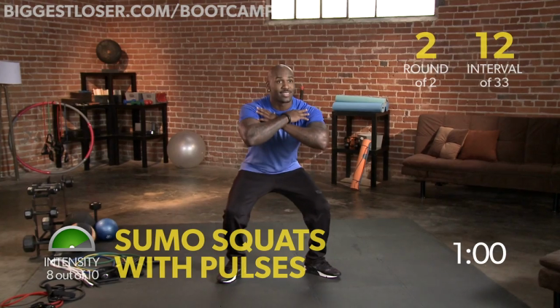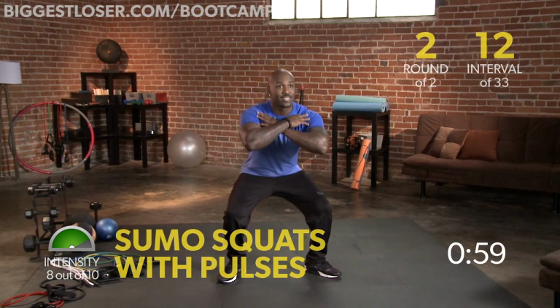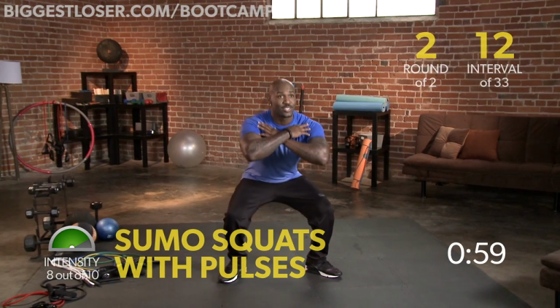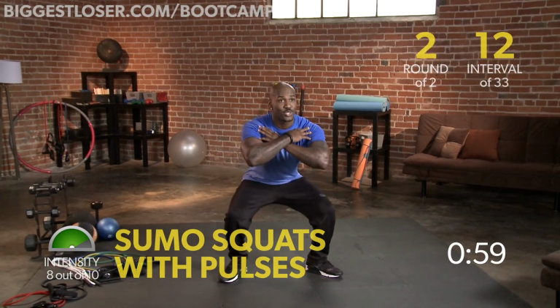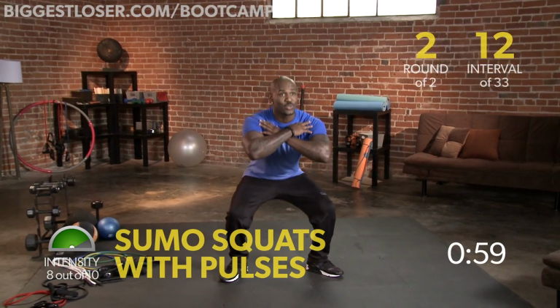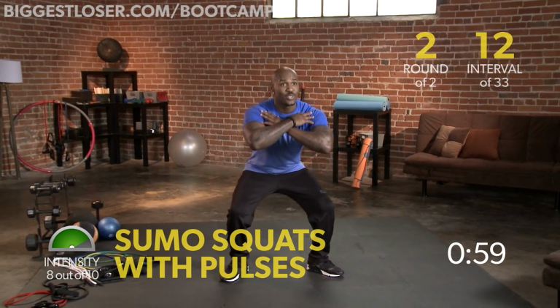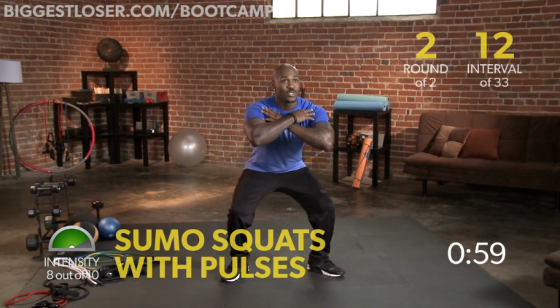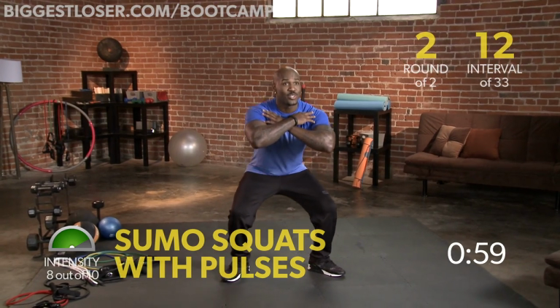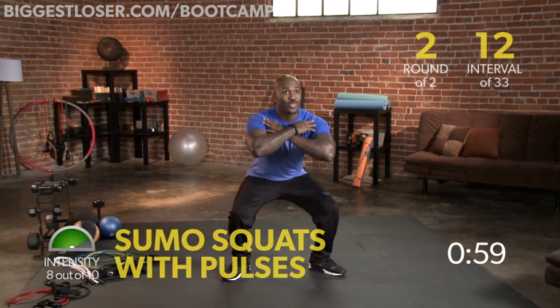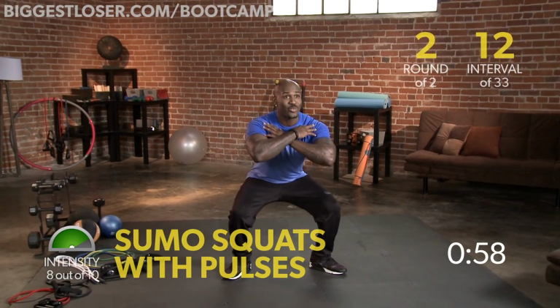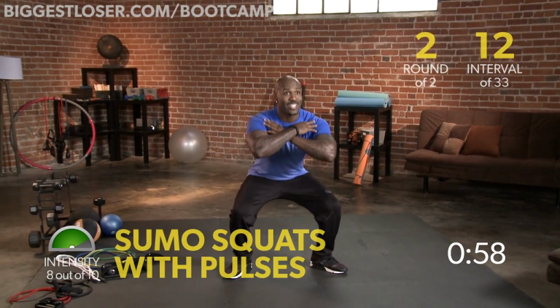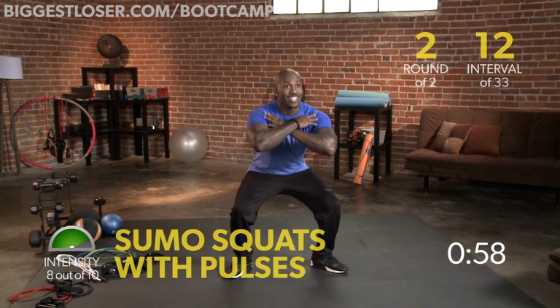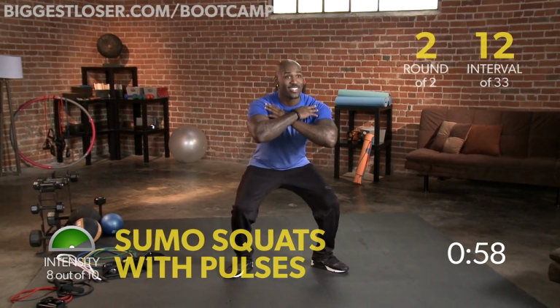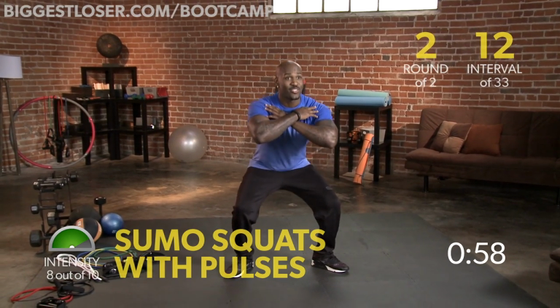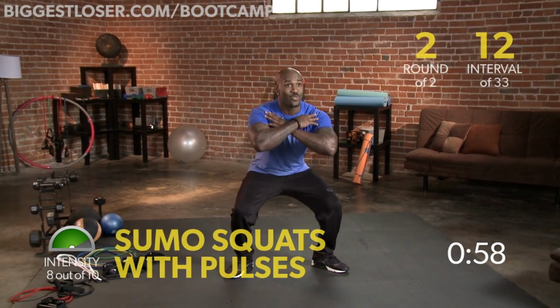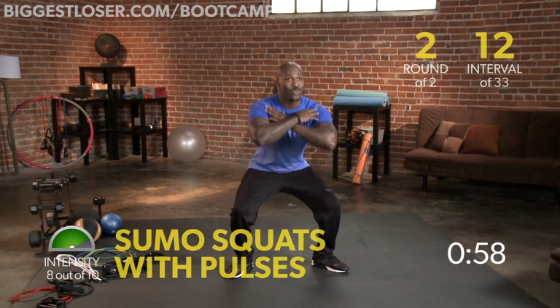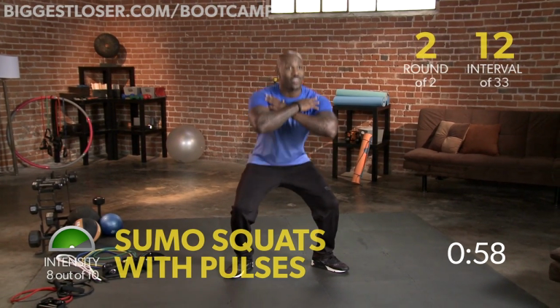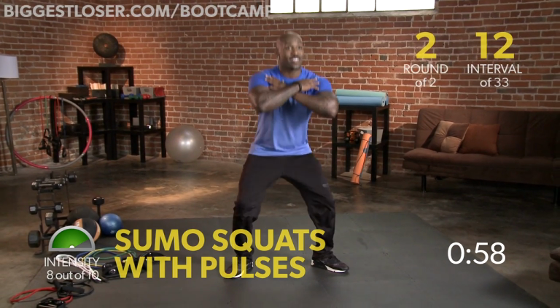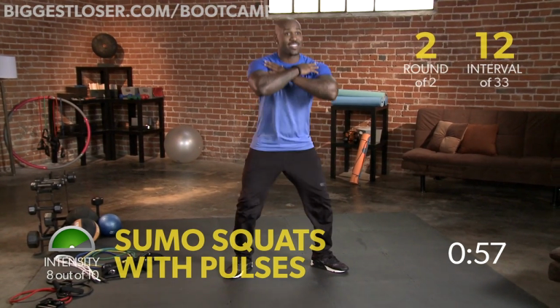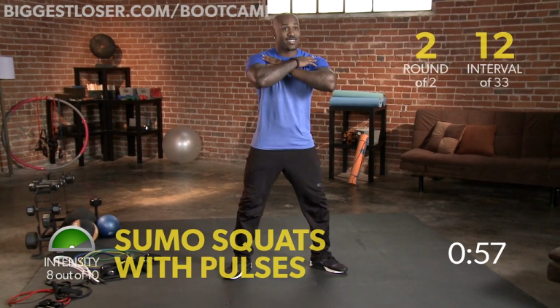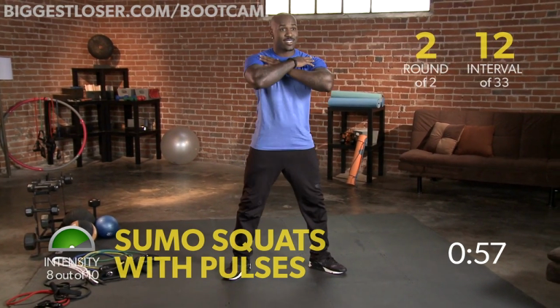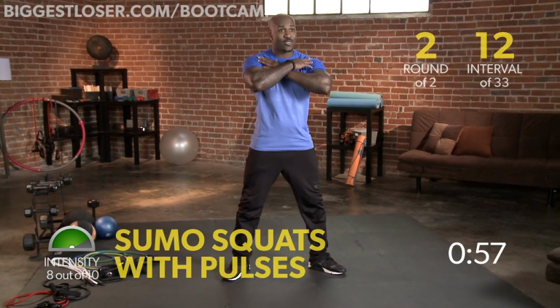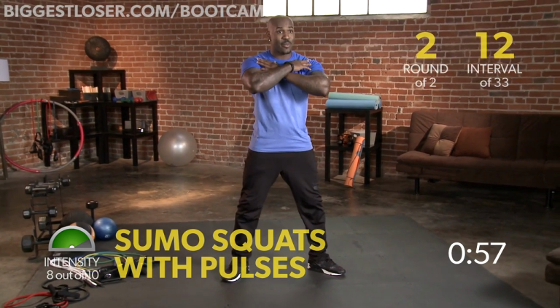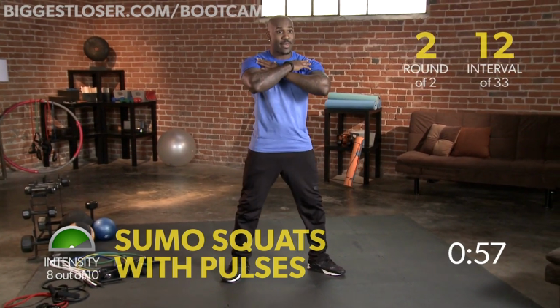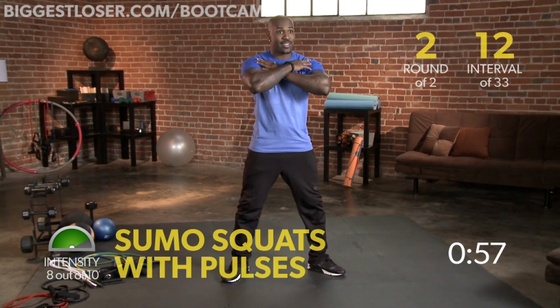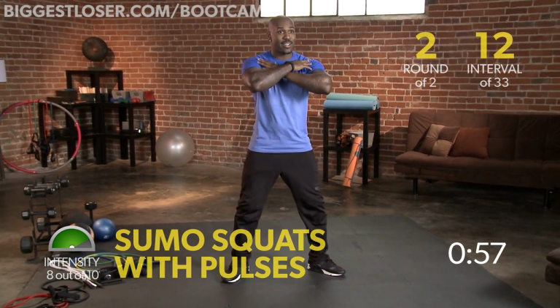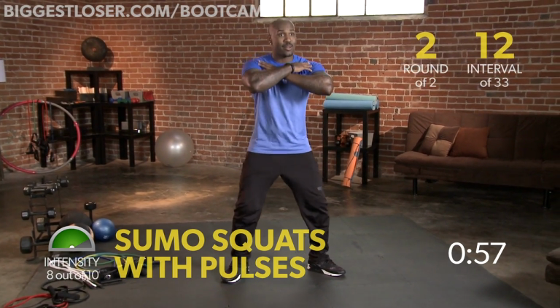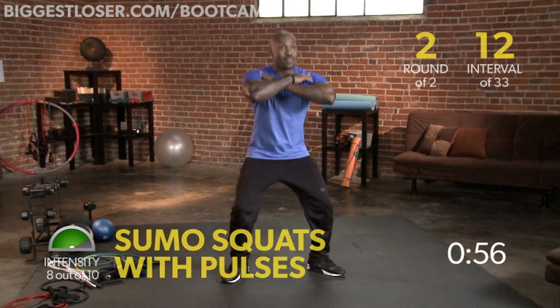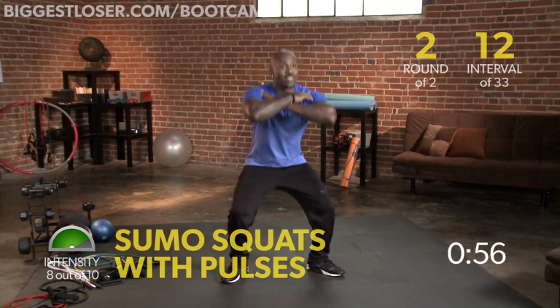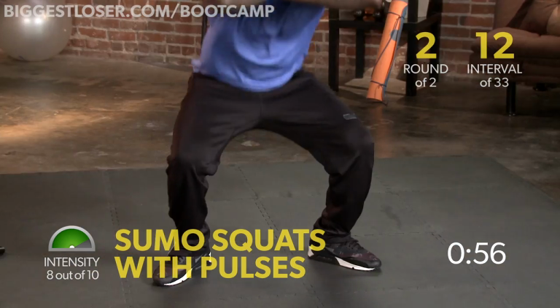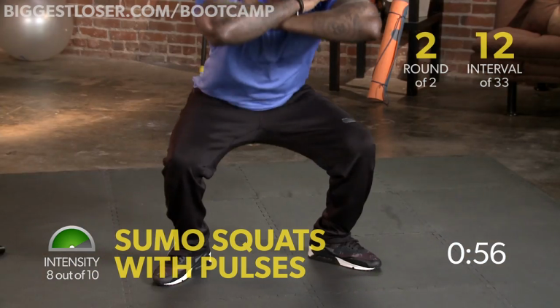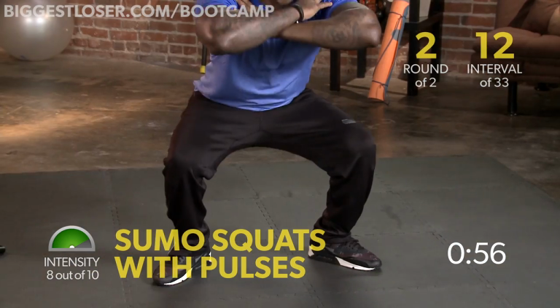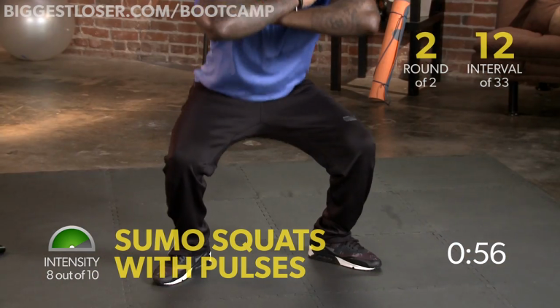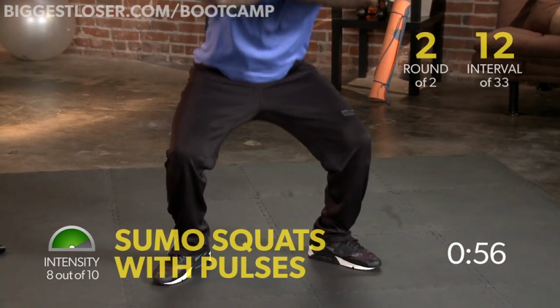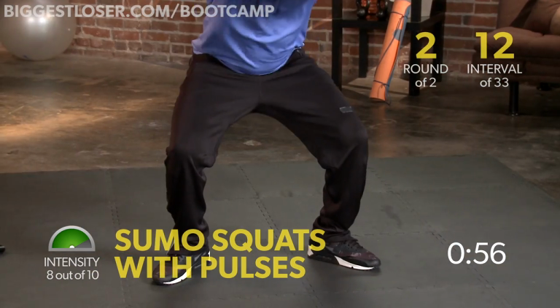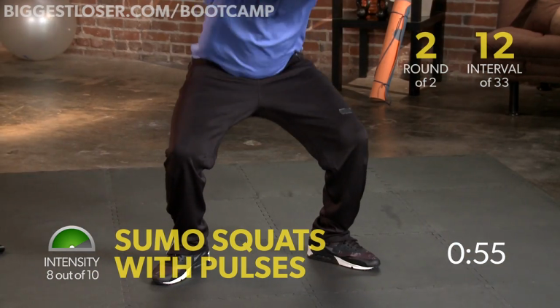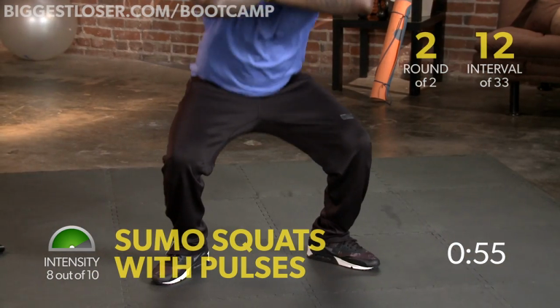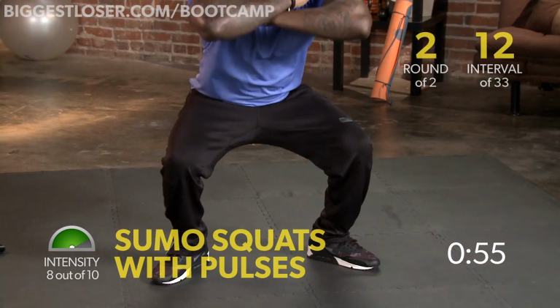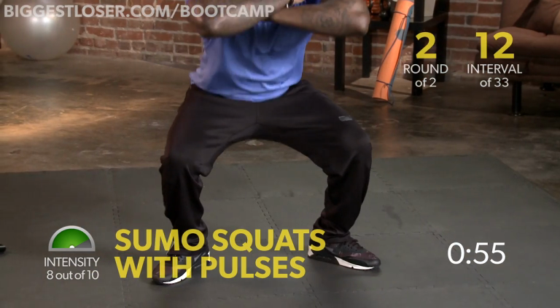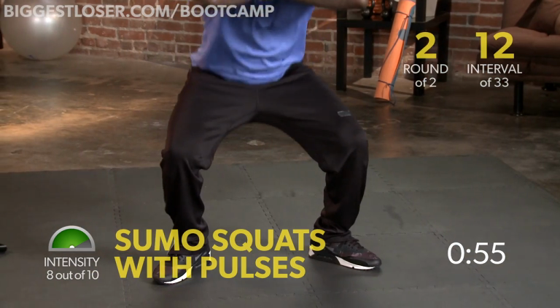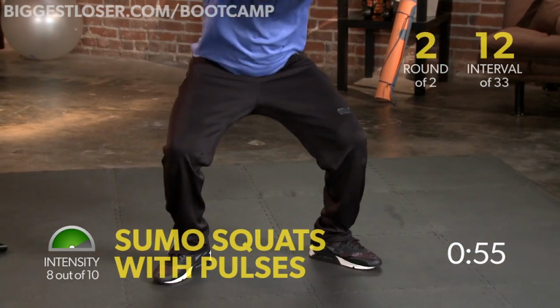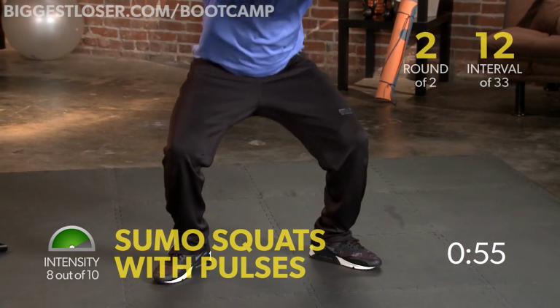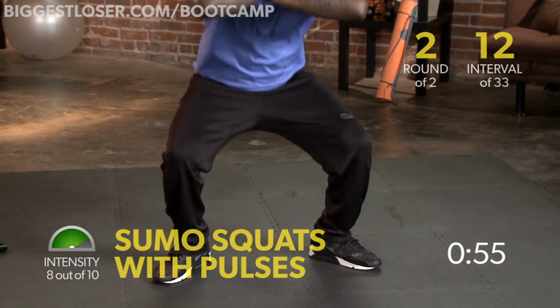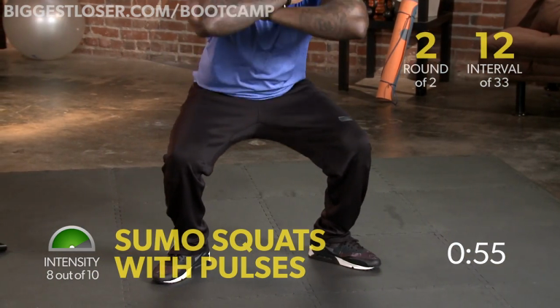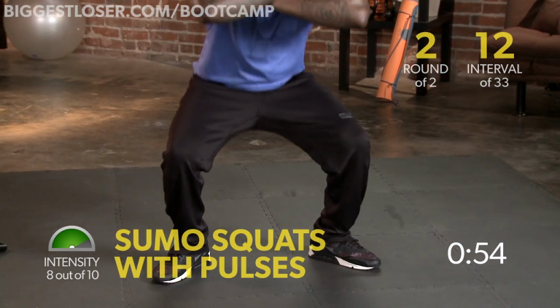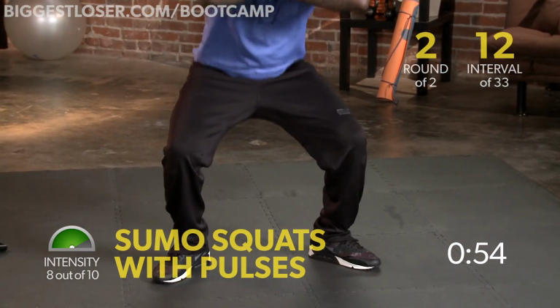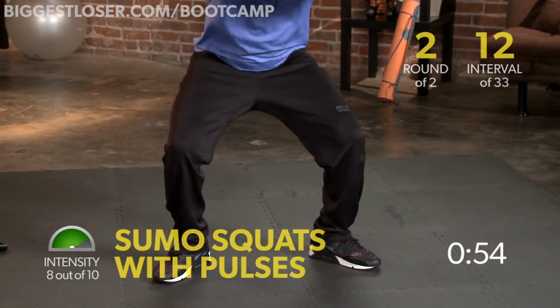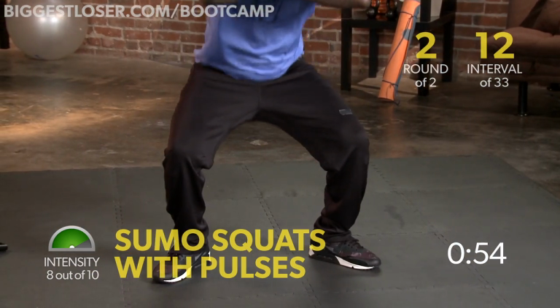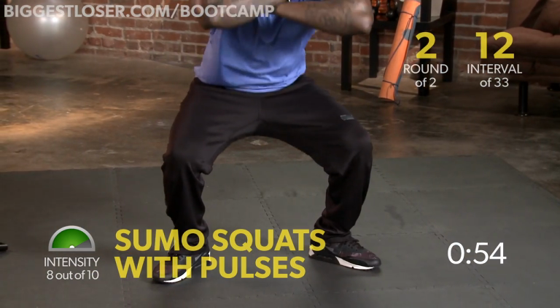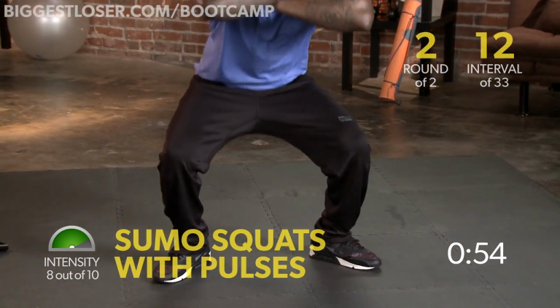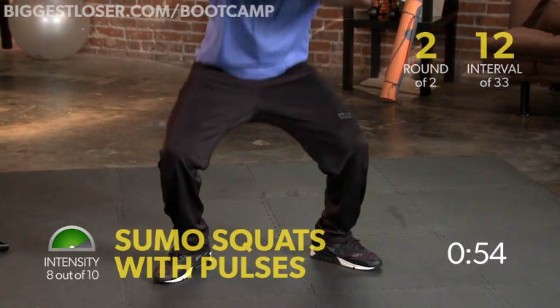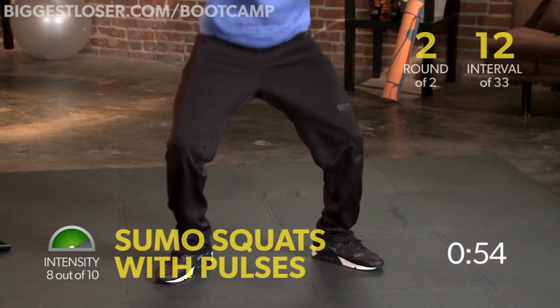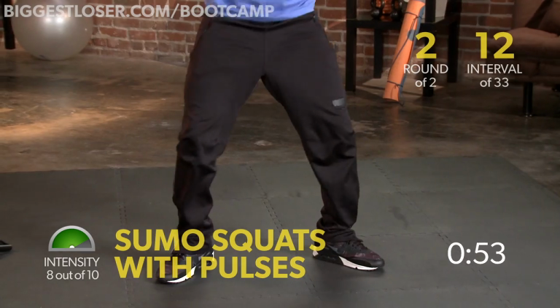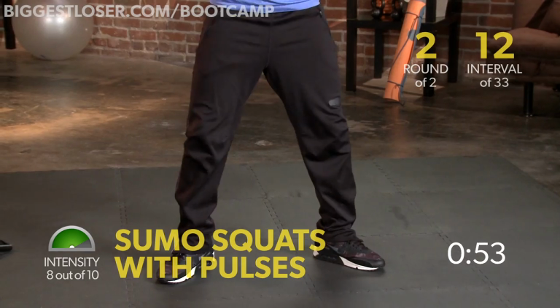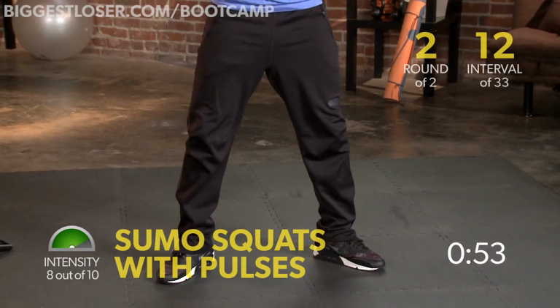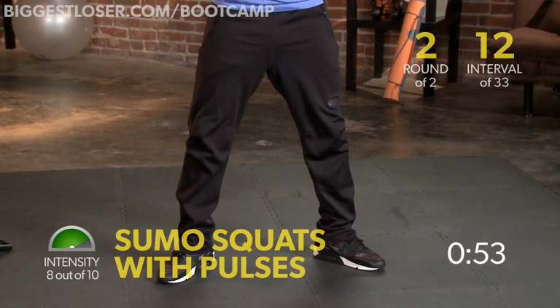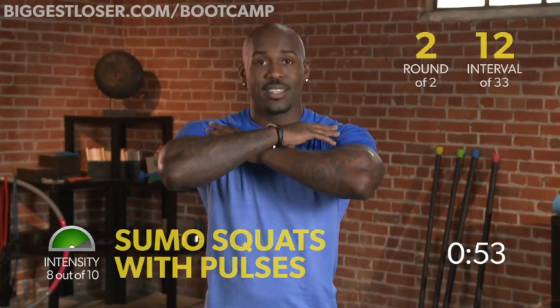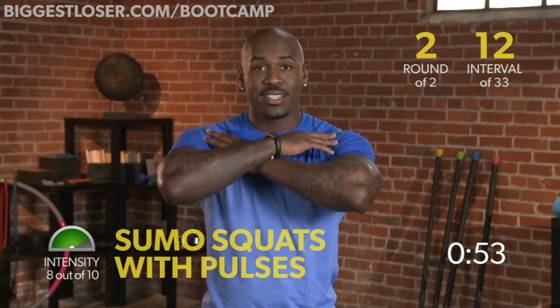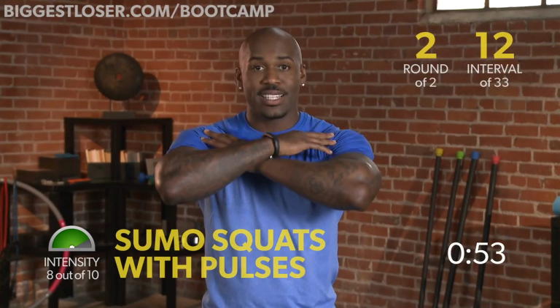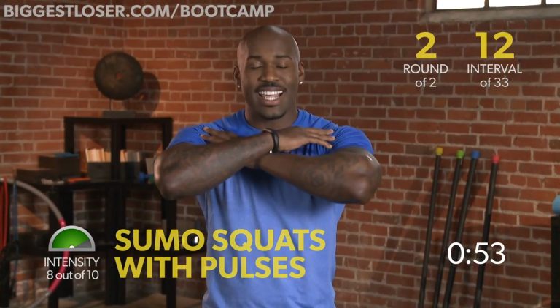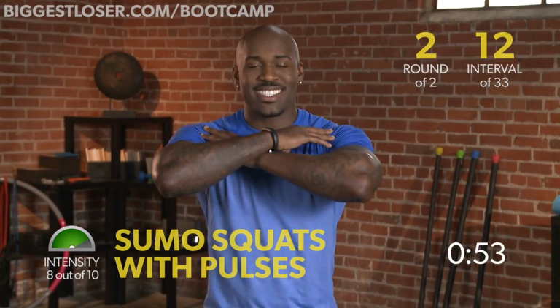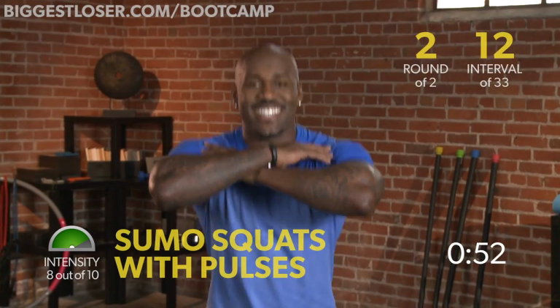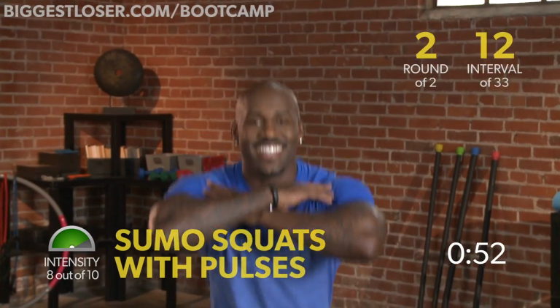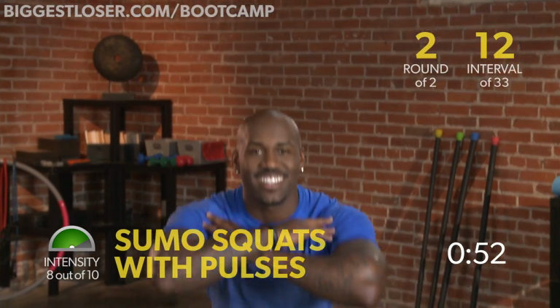2, 3, 4 — right back up. 2, 3, 4 — that's it.